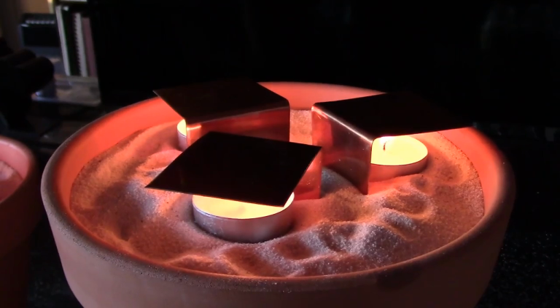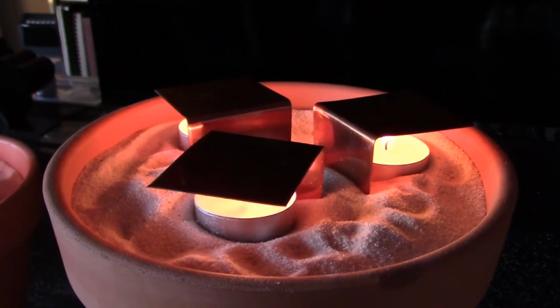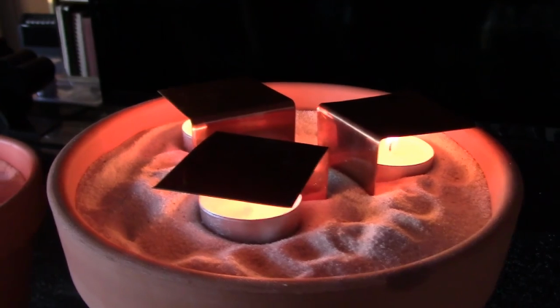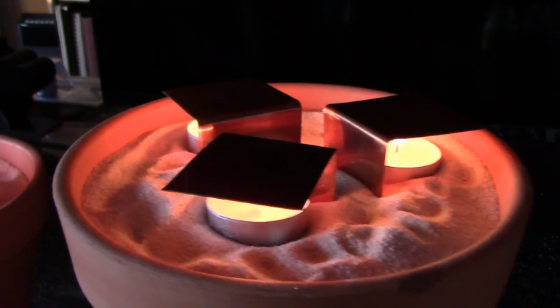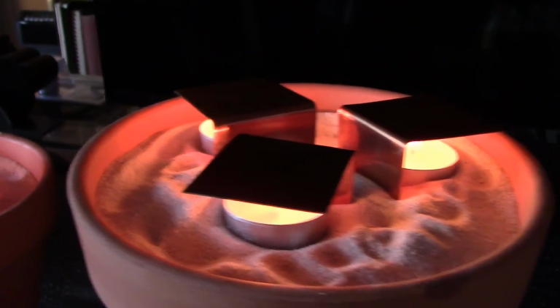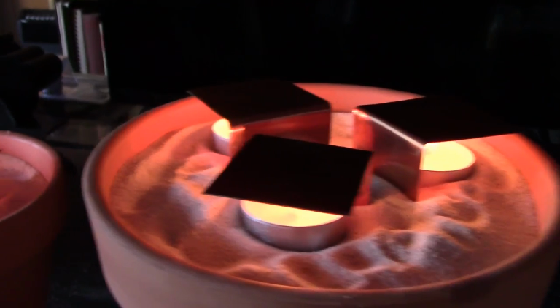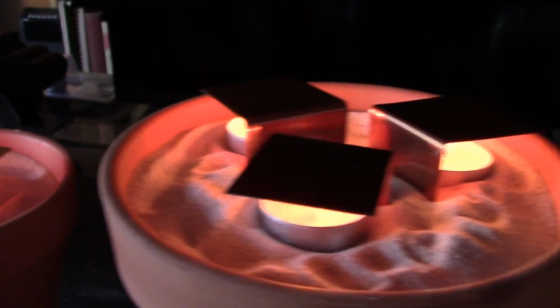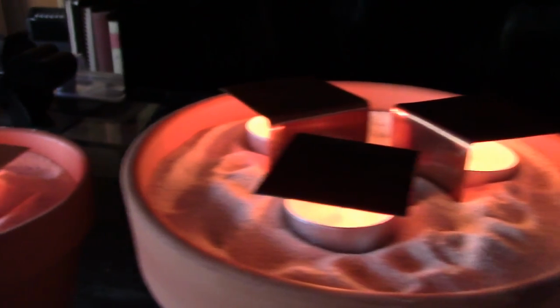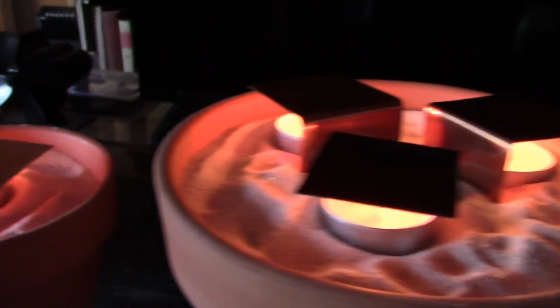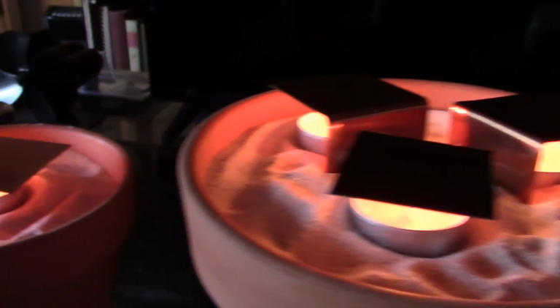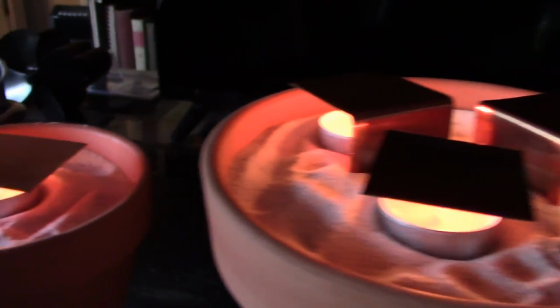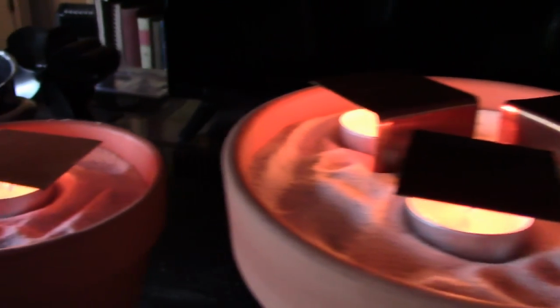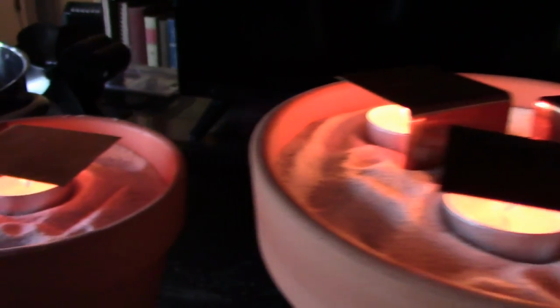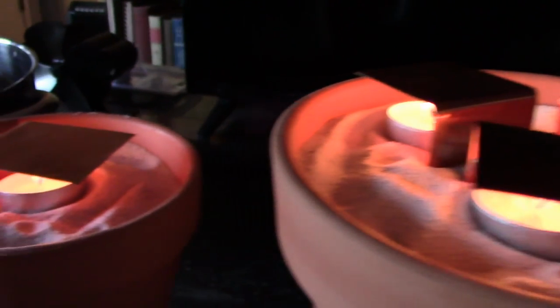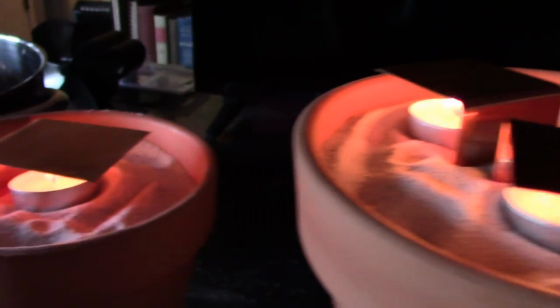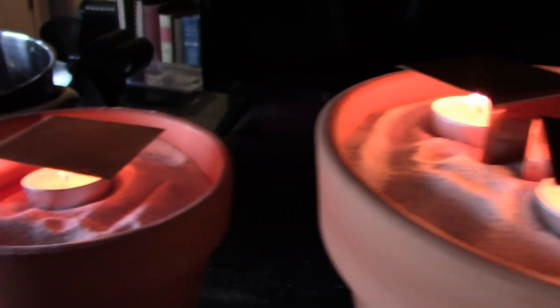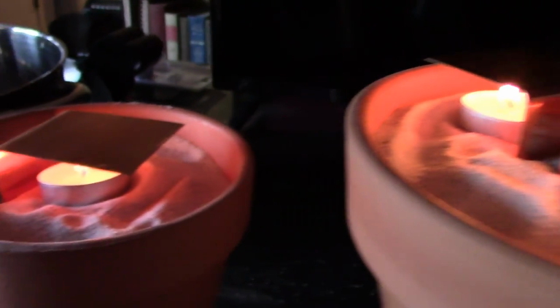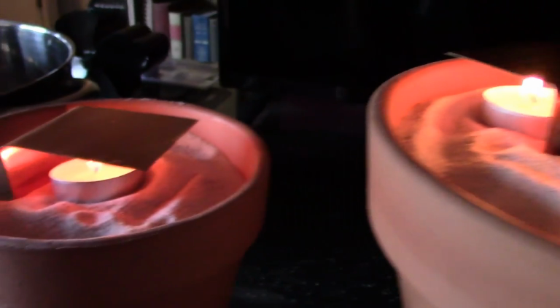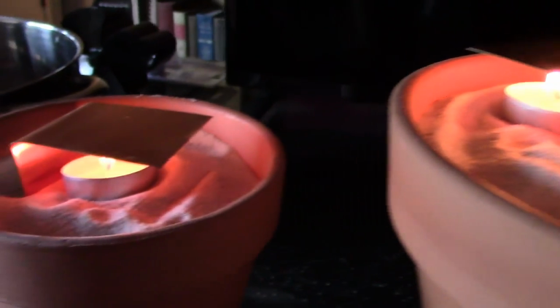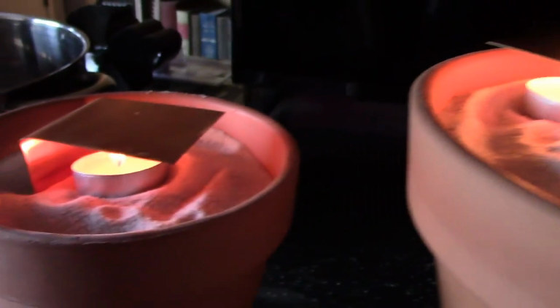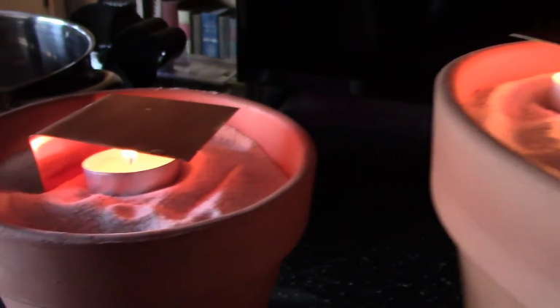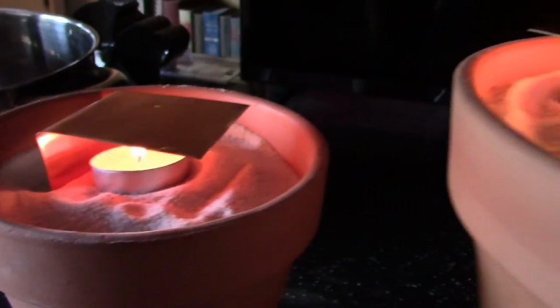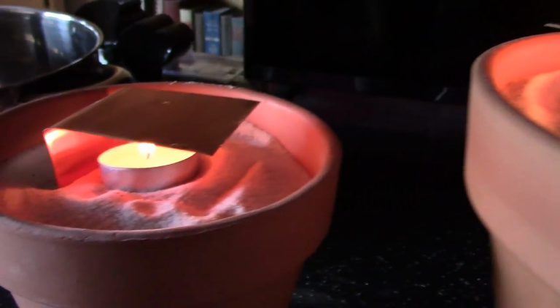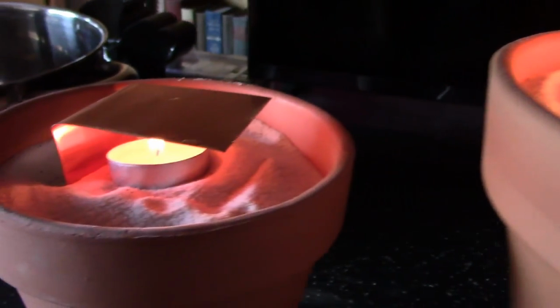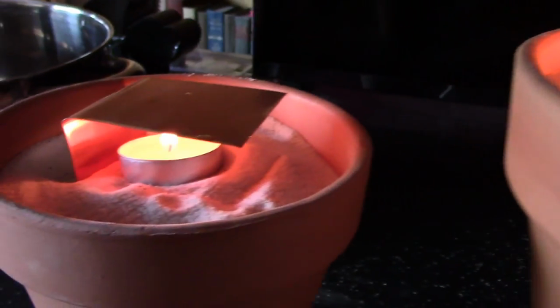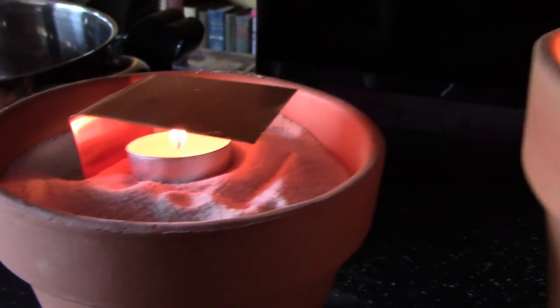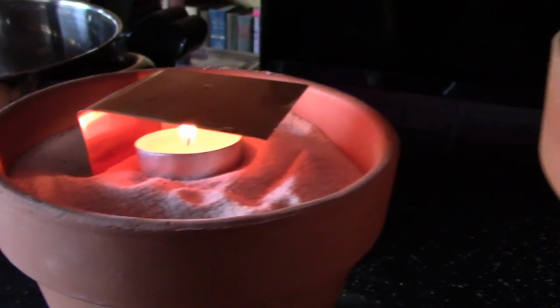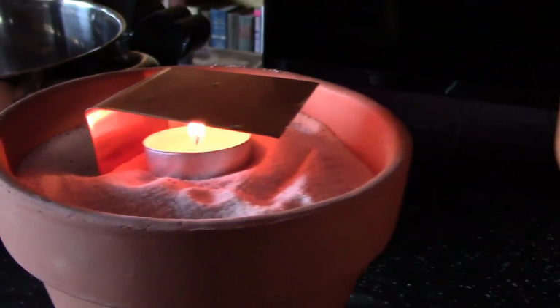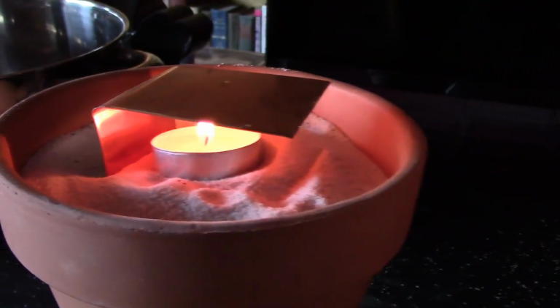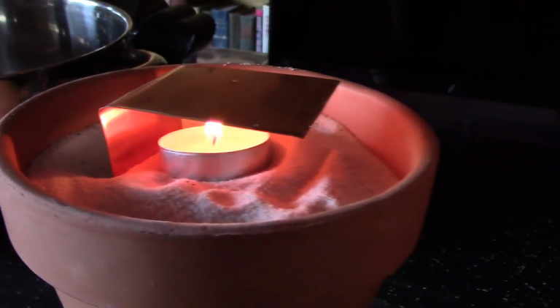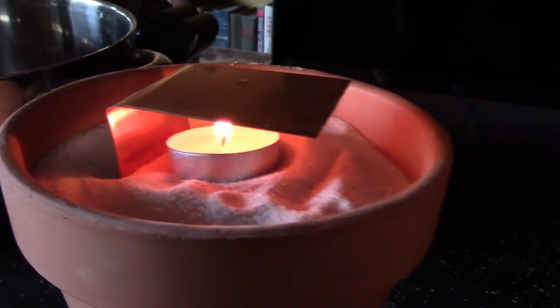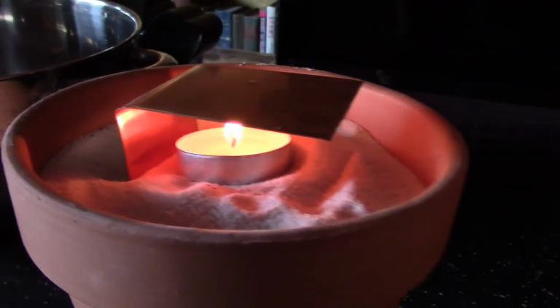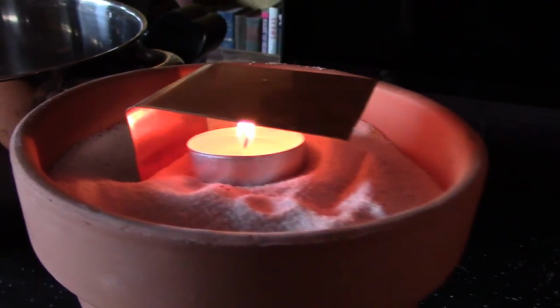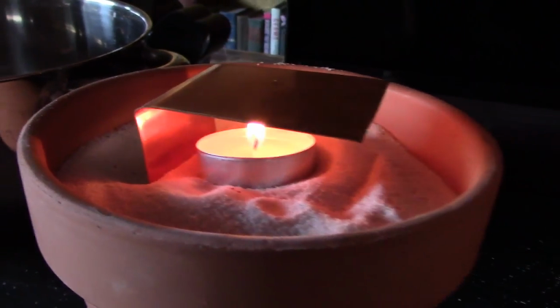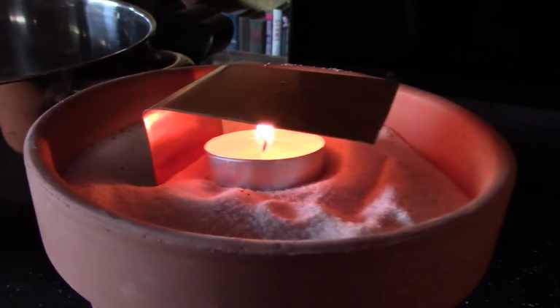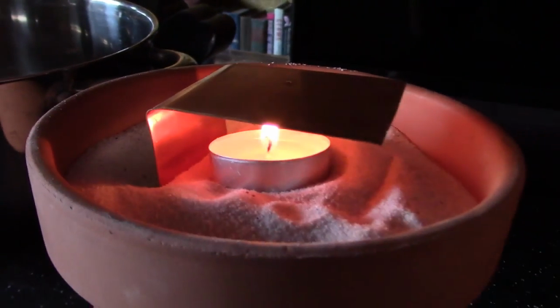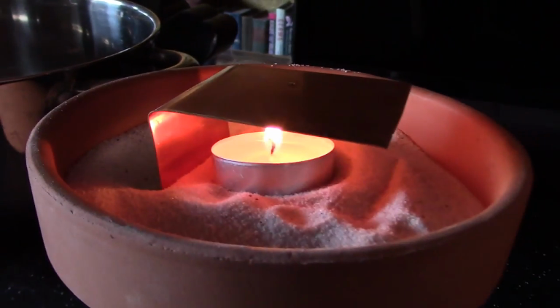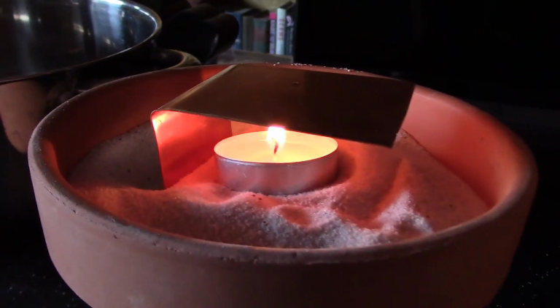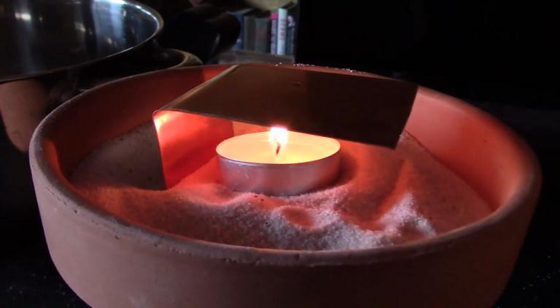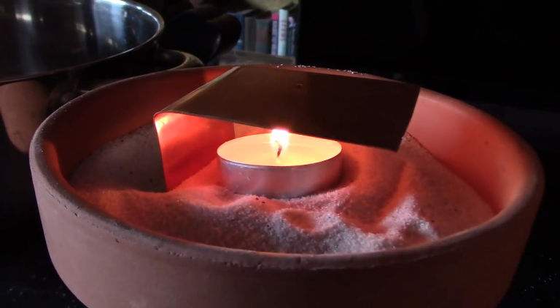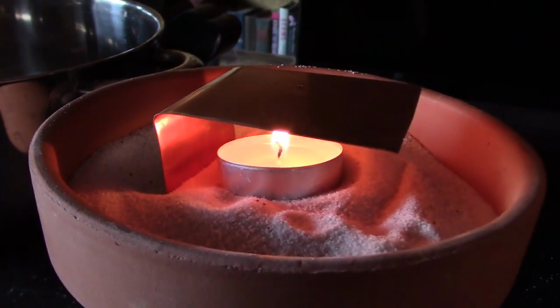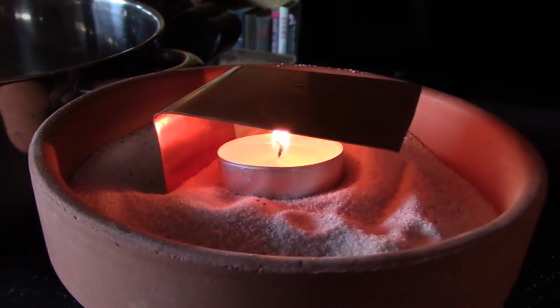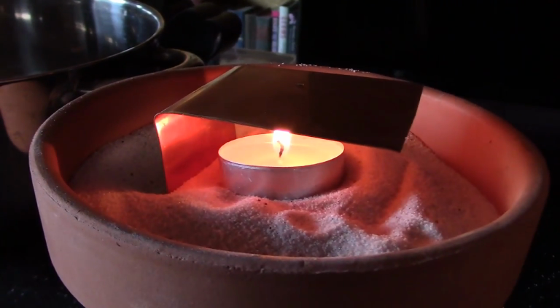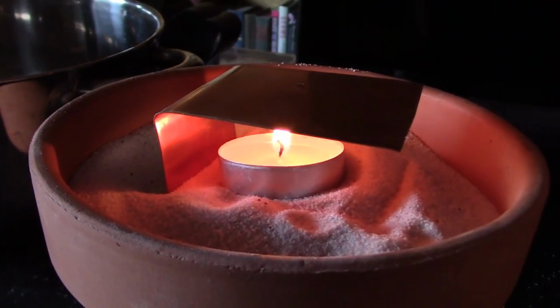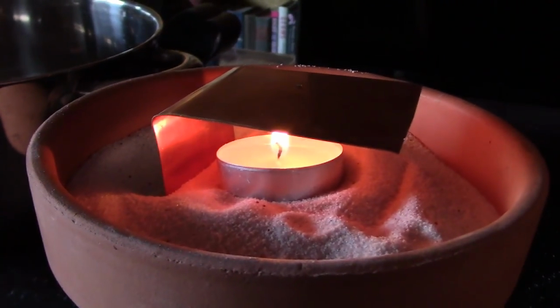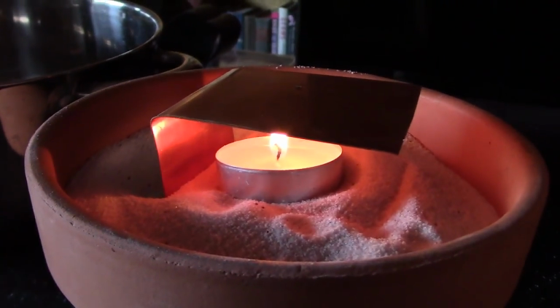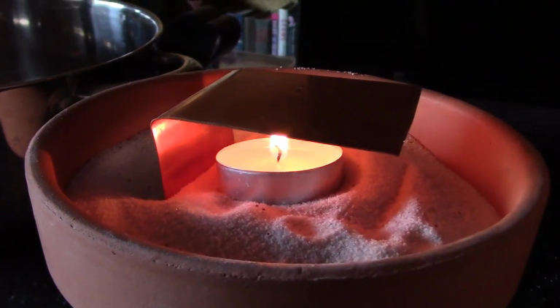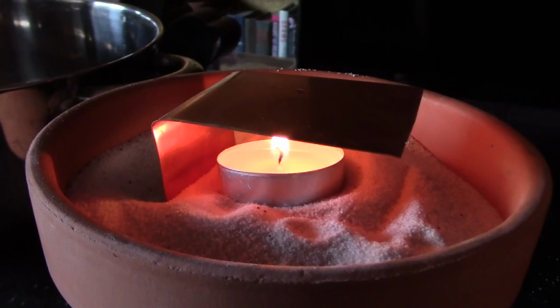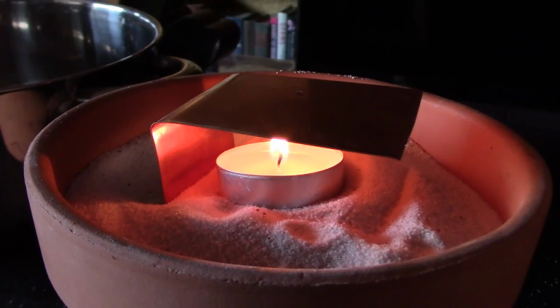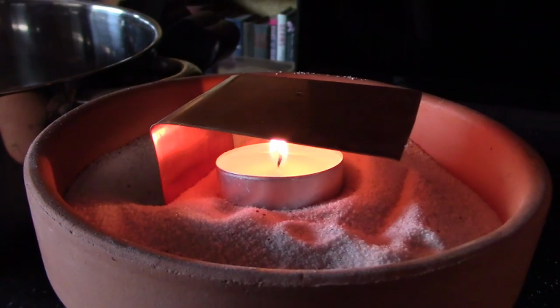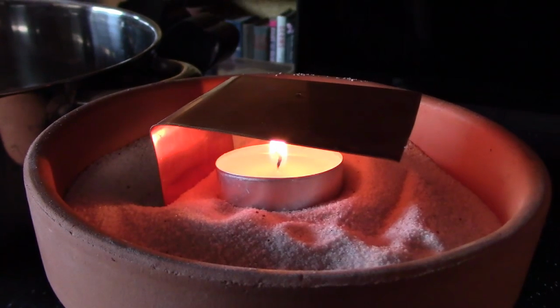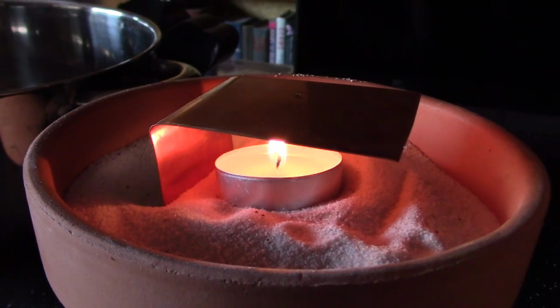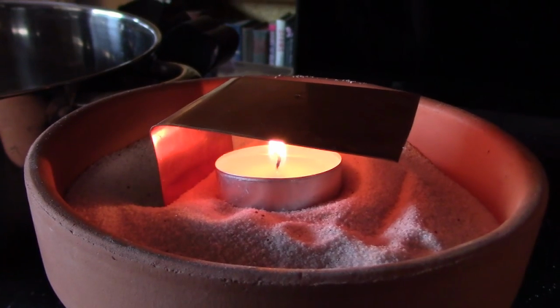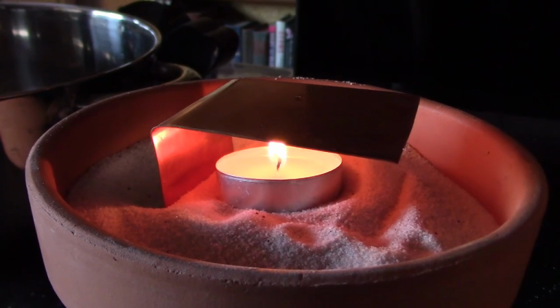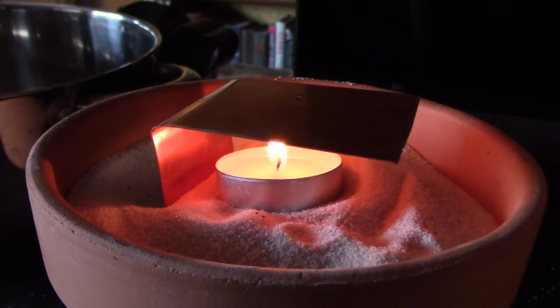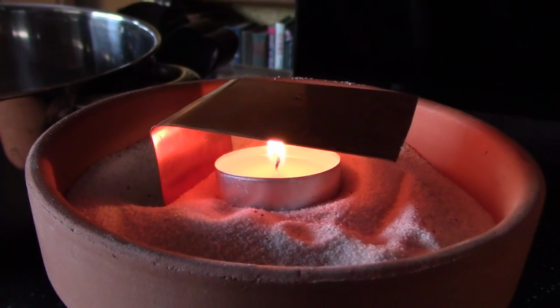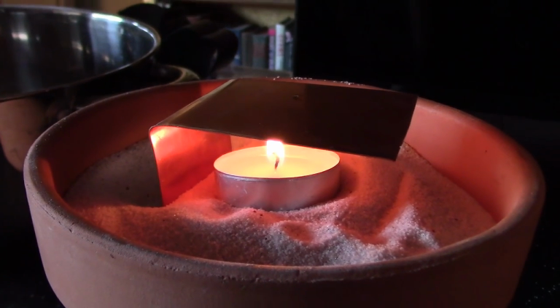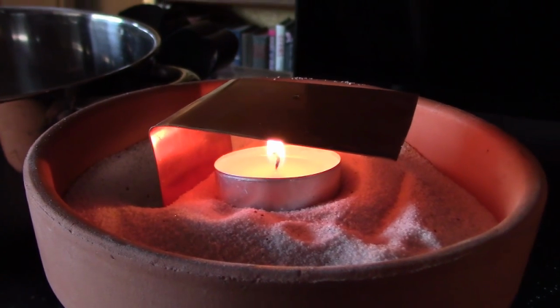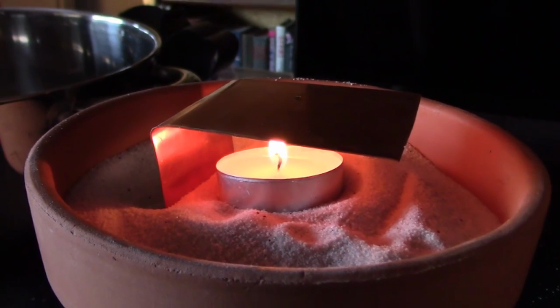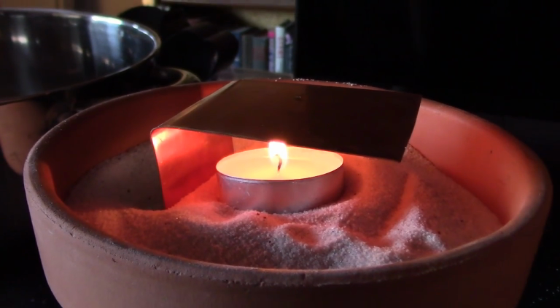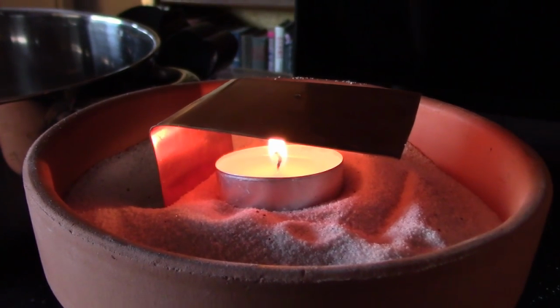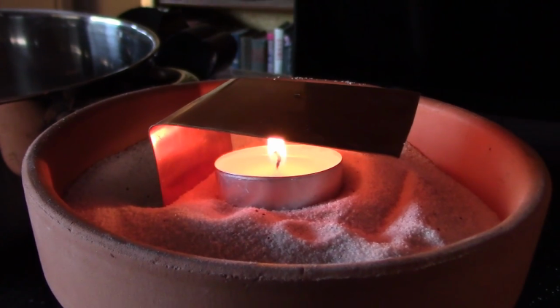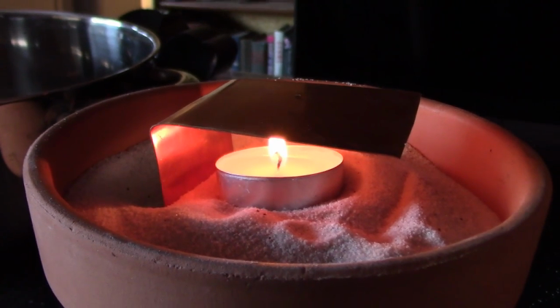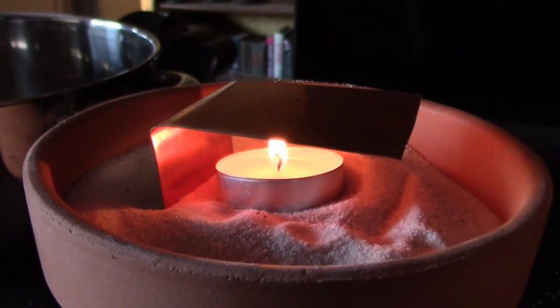I love the light that these things throw — kind of an orangish, coppery light like that. It's totally cool.